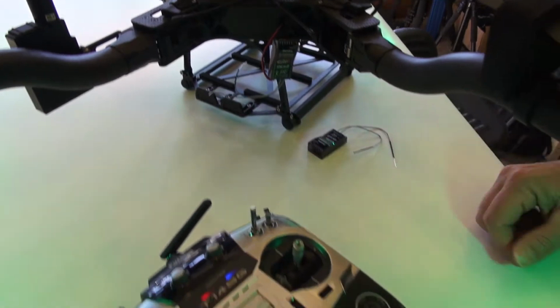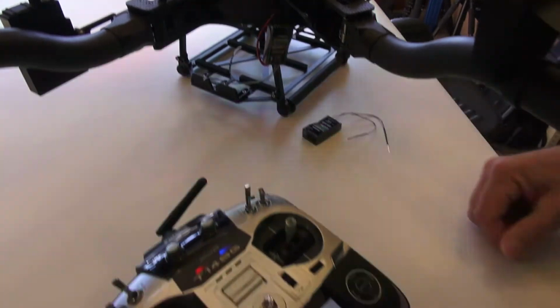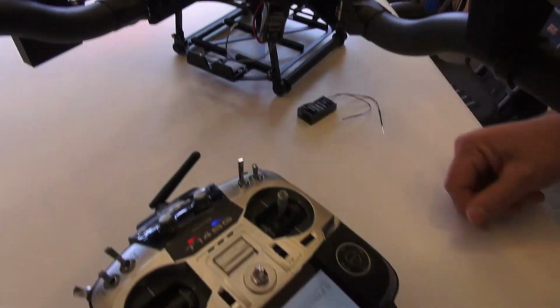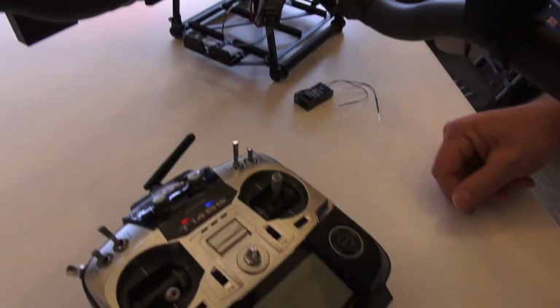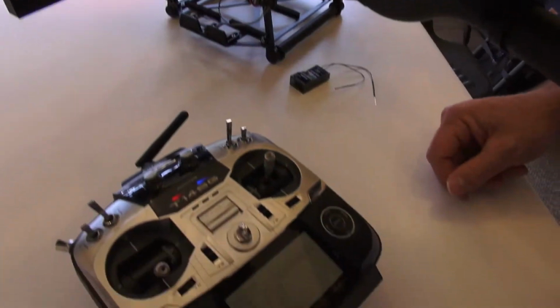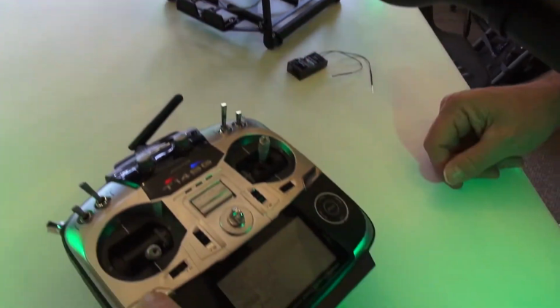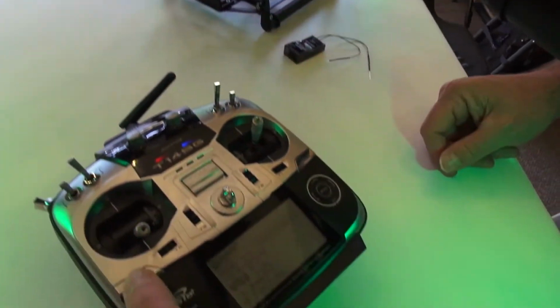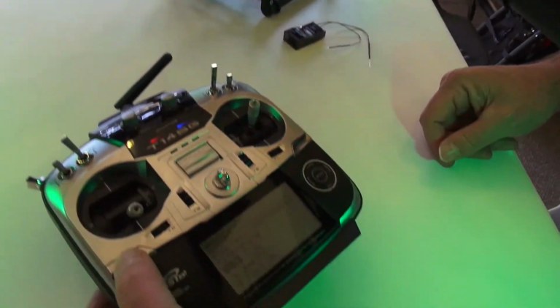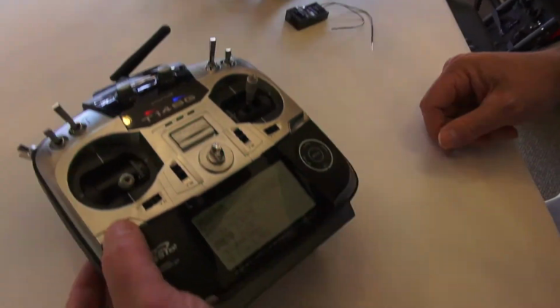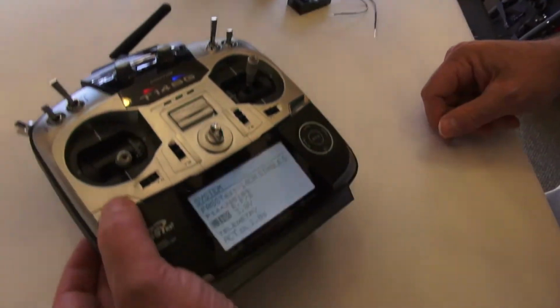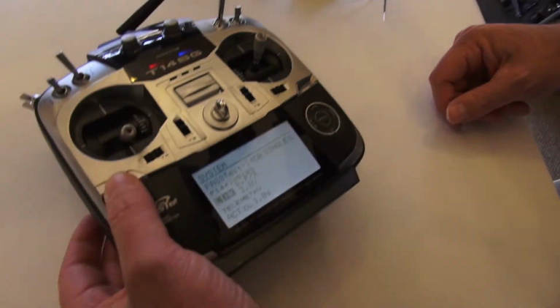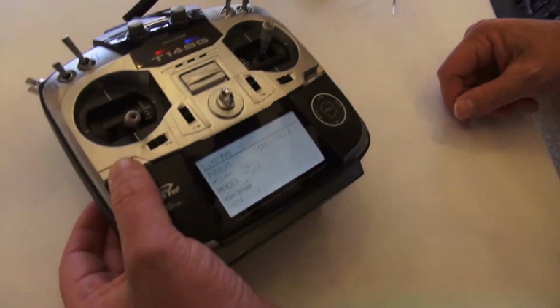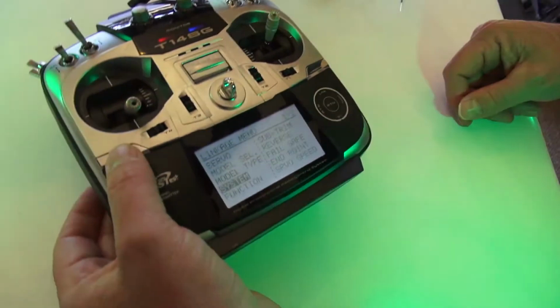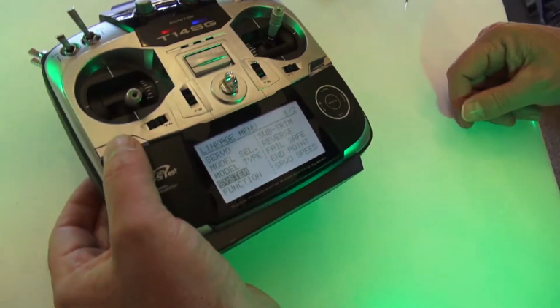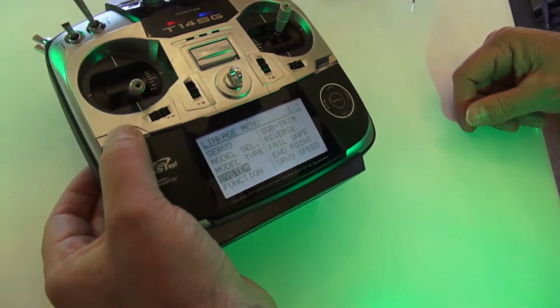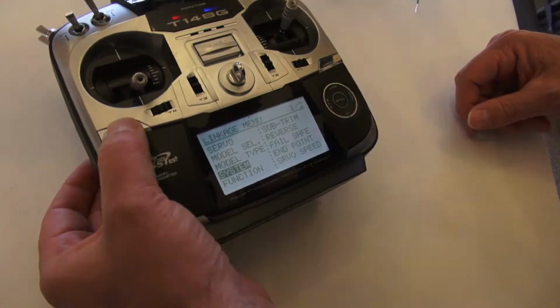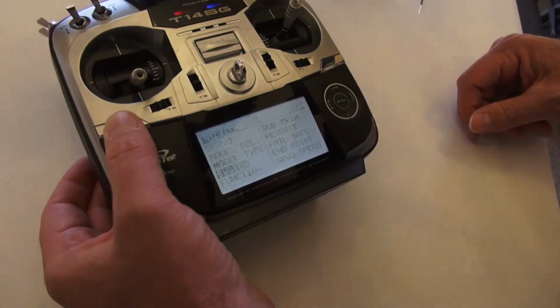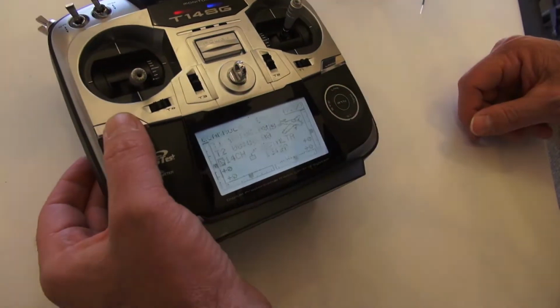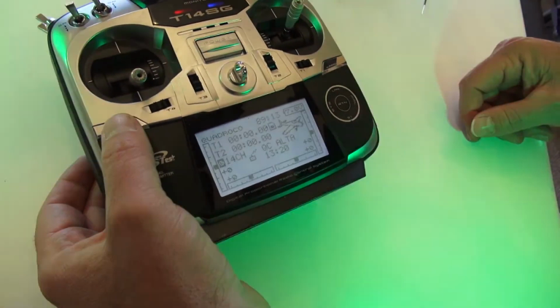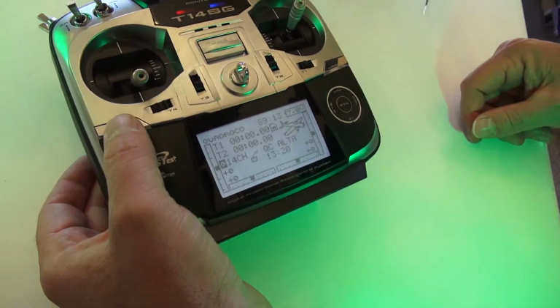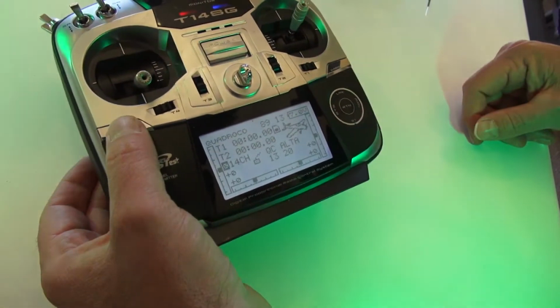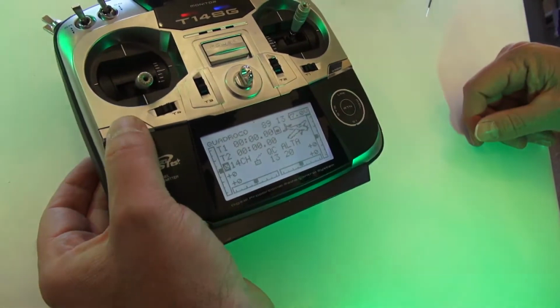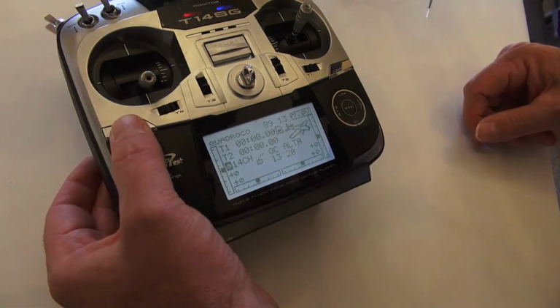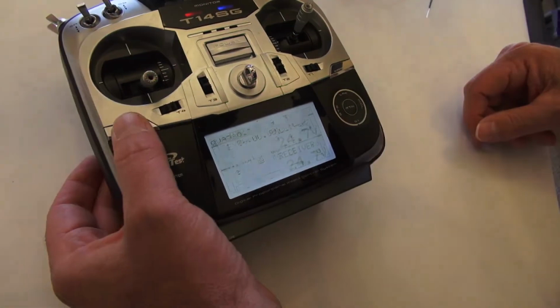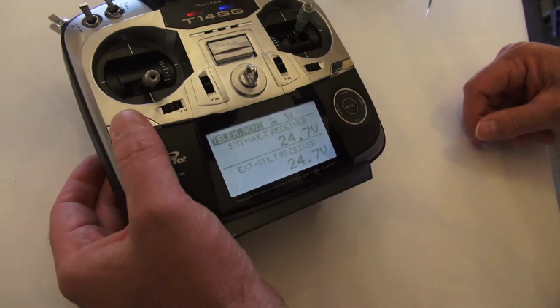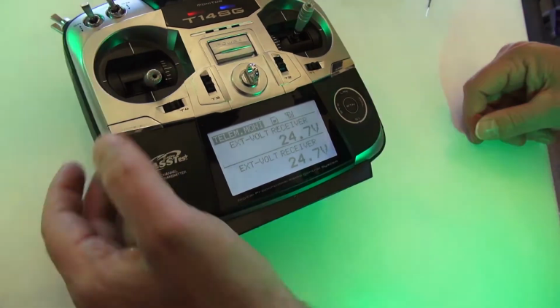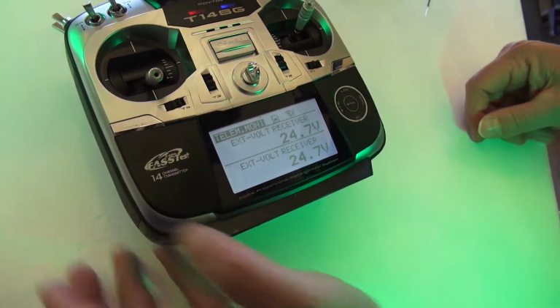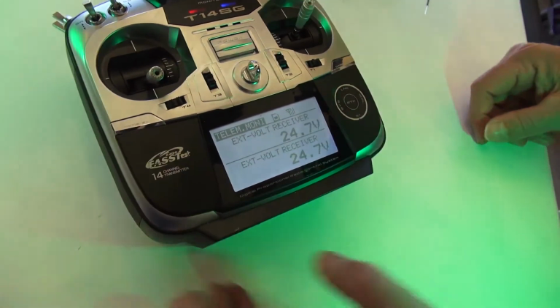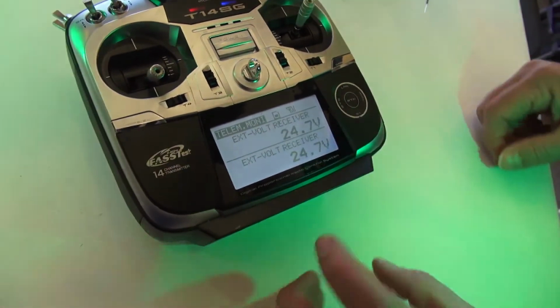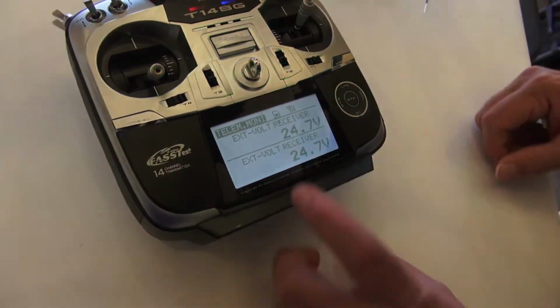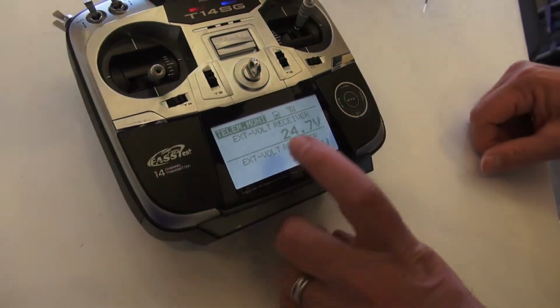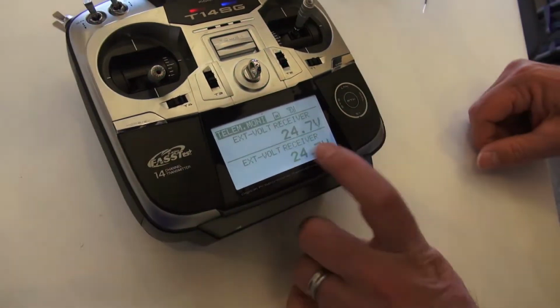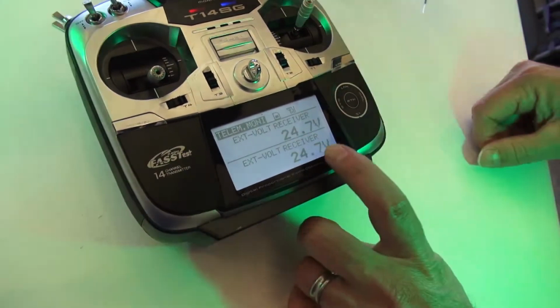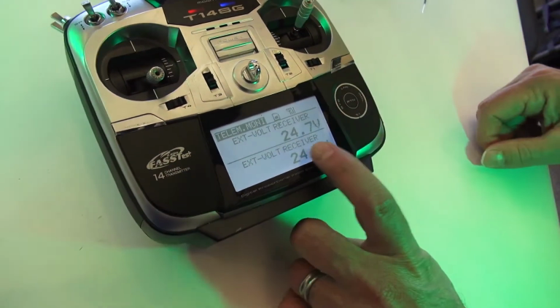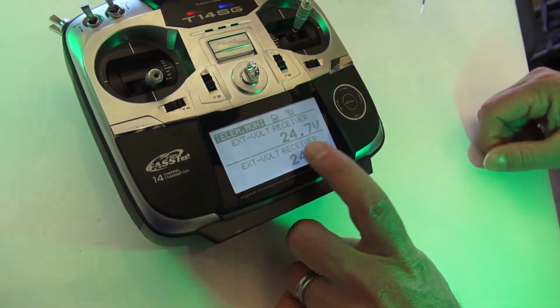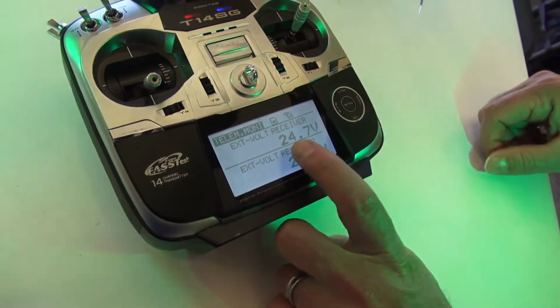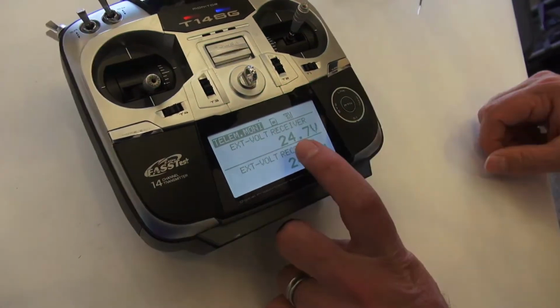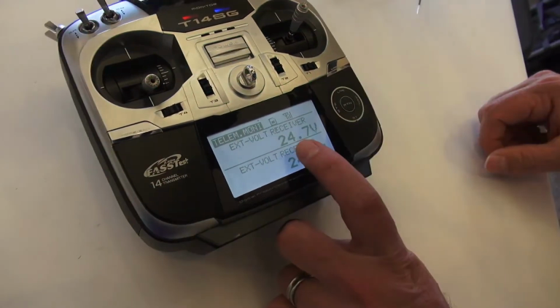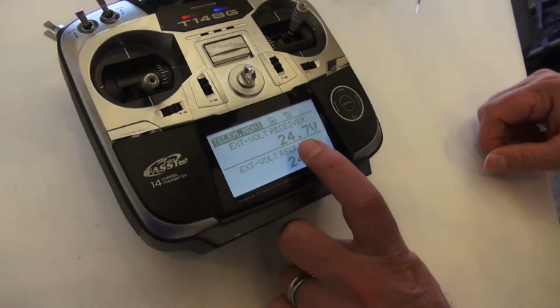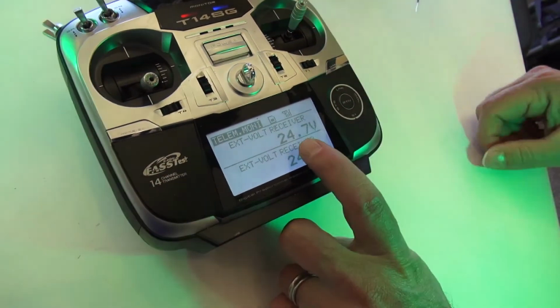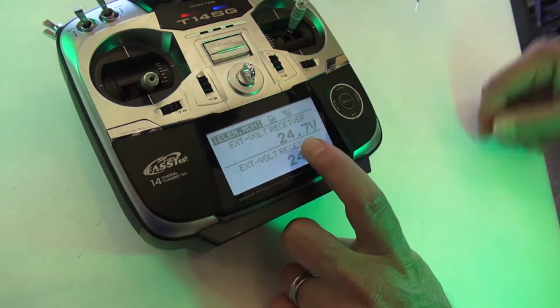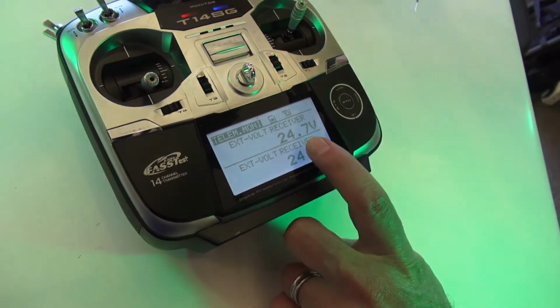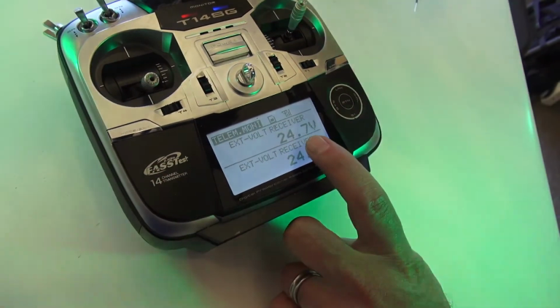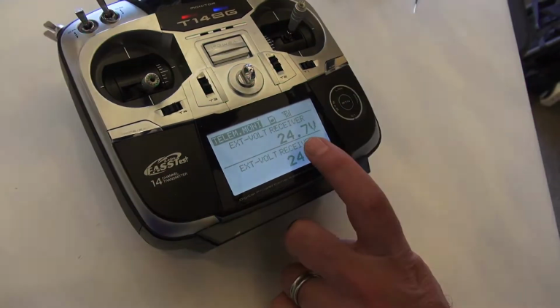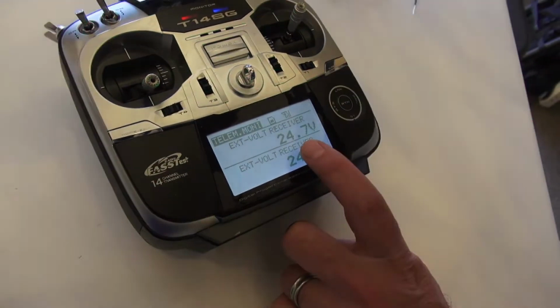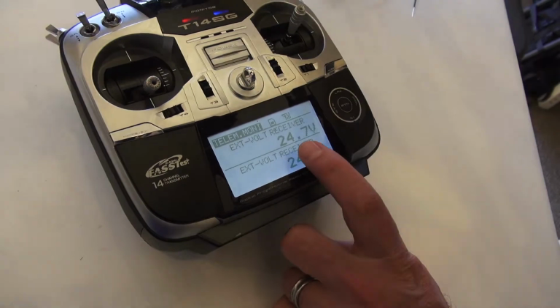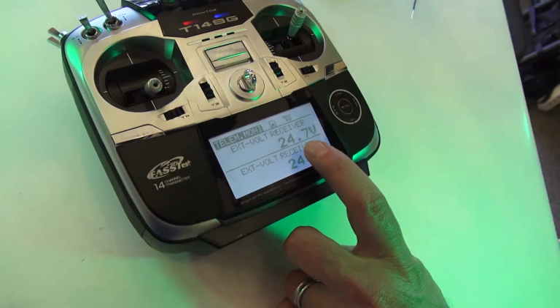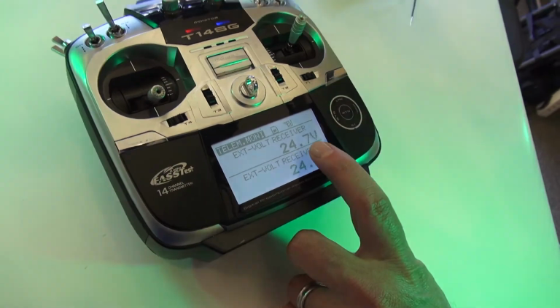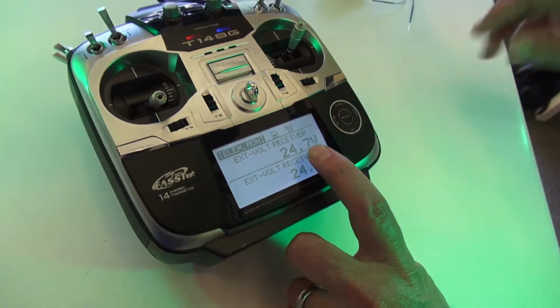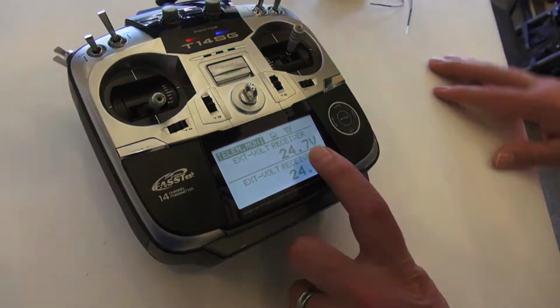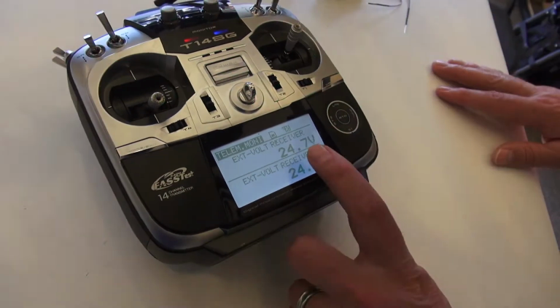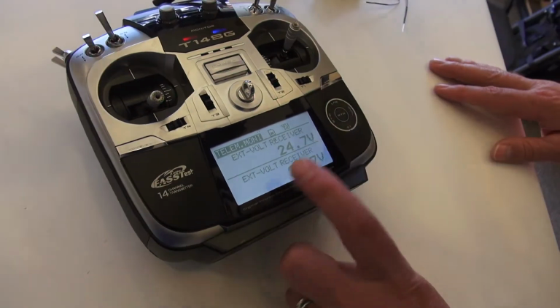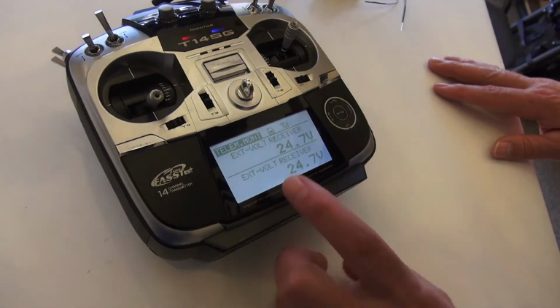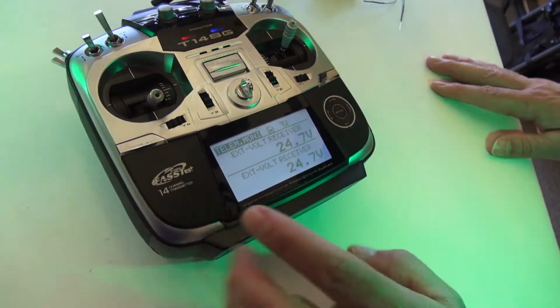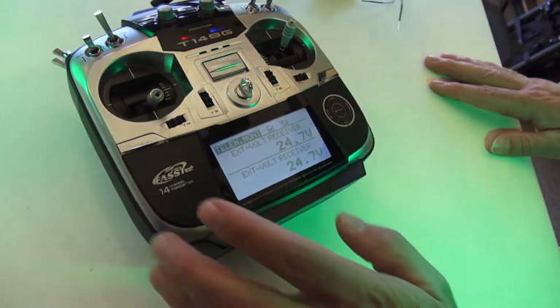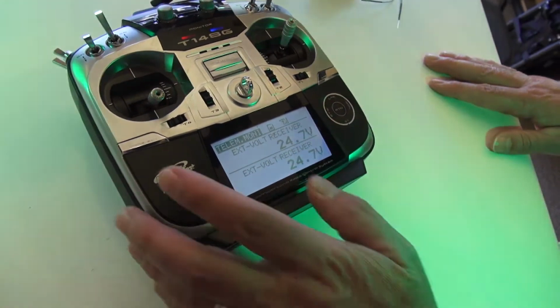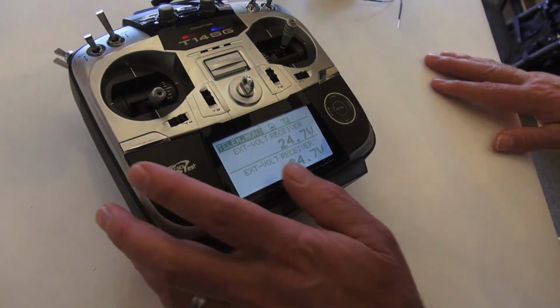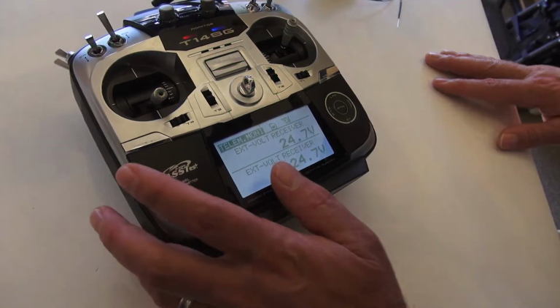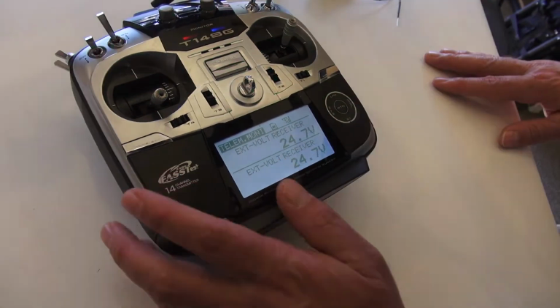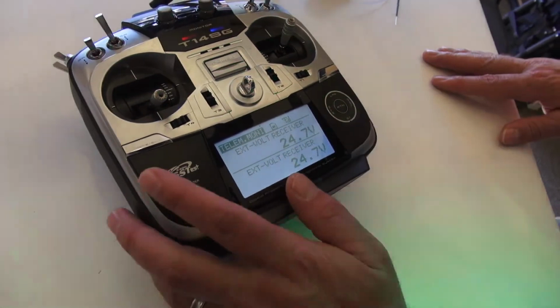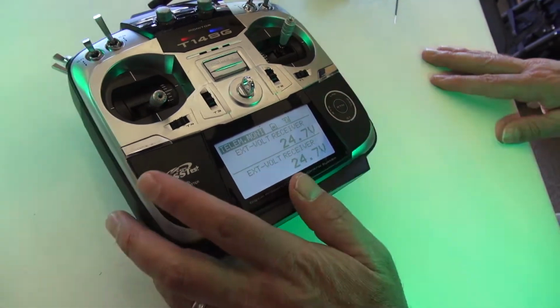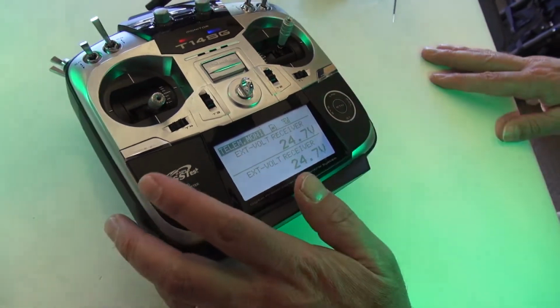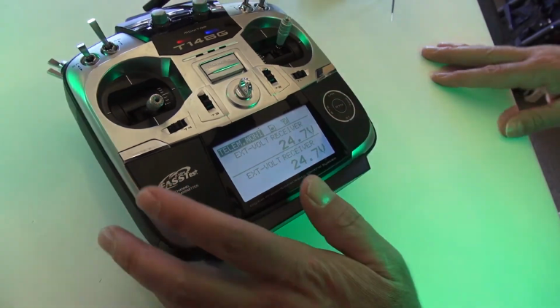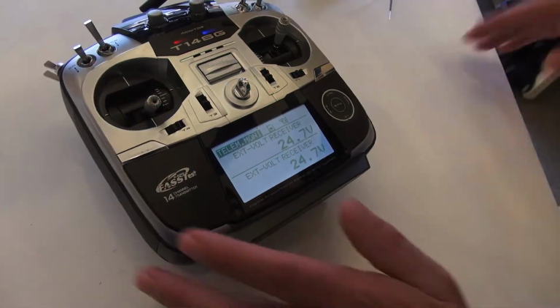You can also go back and see your voltage of your pack, which is now 24.7.